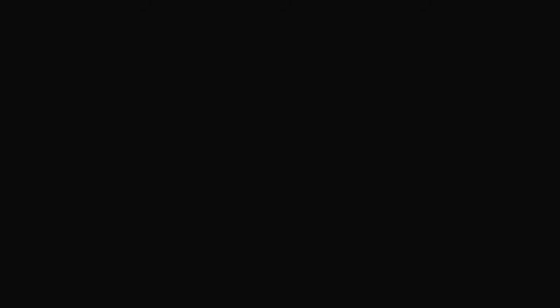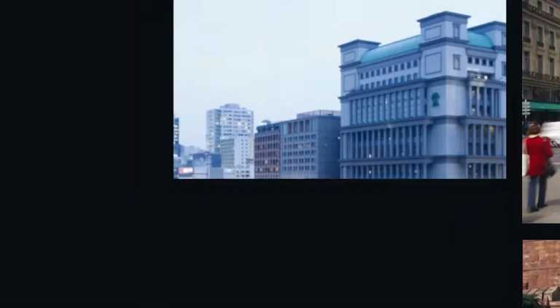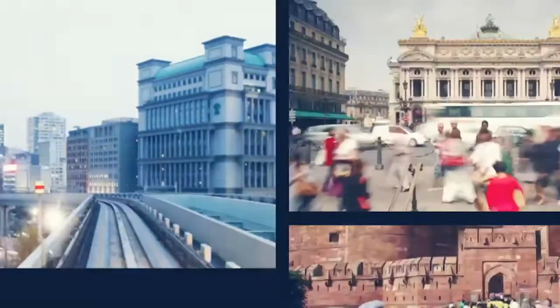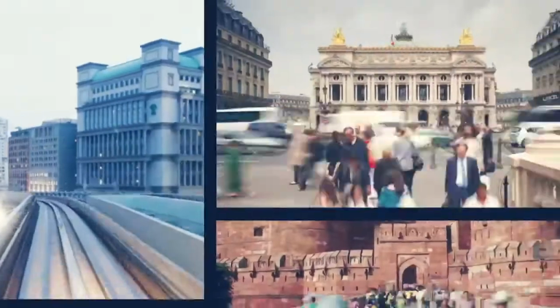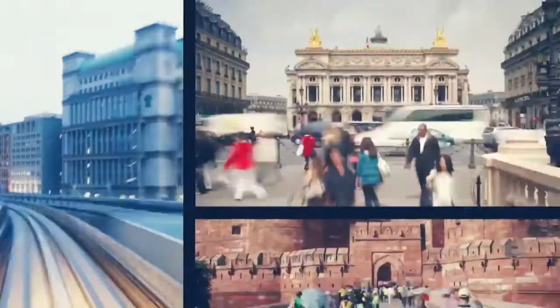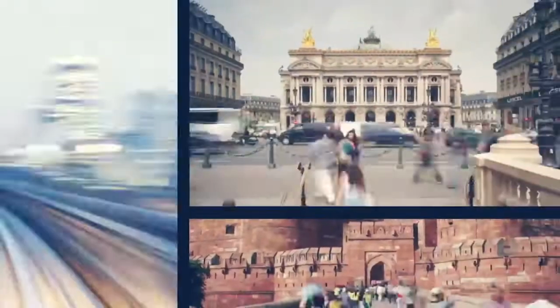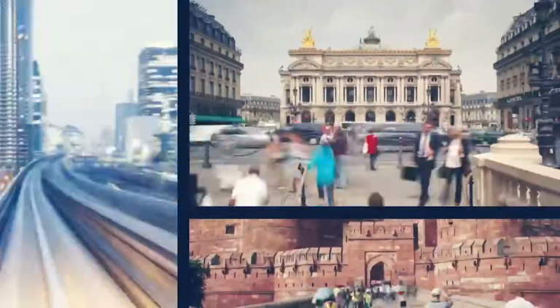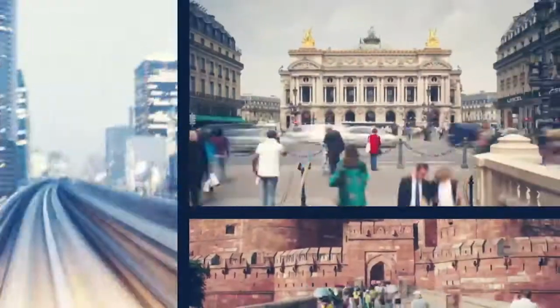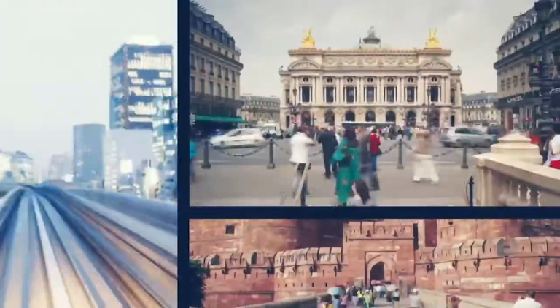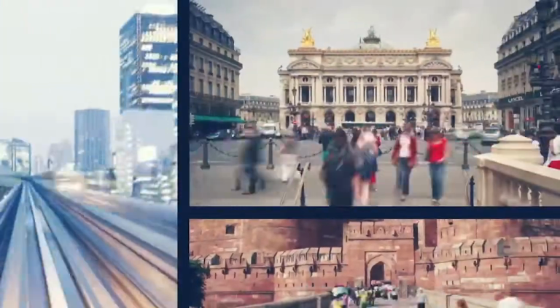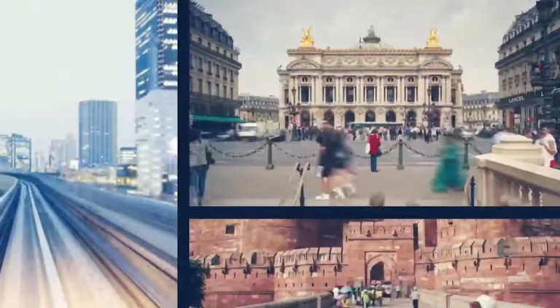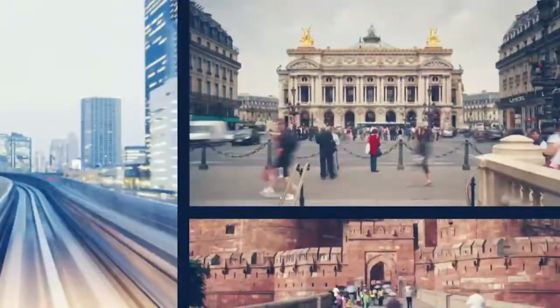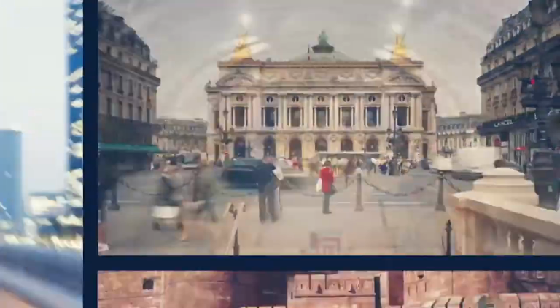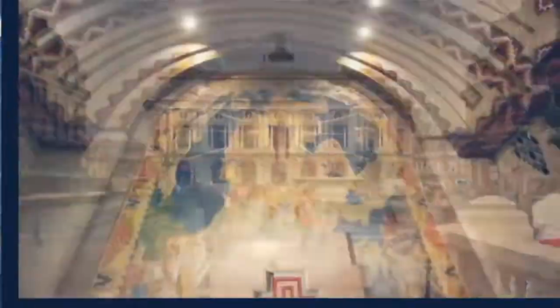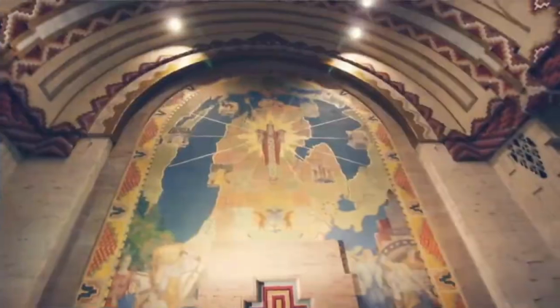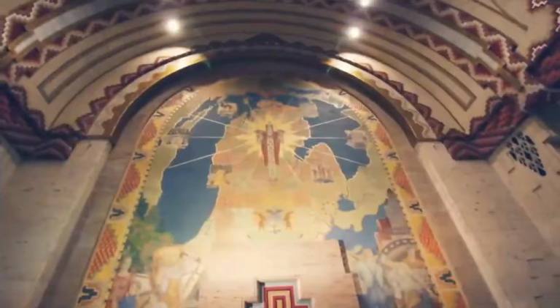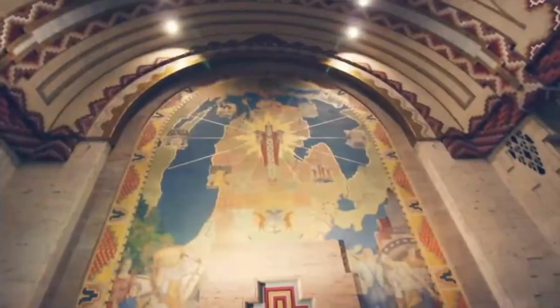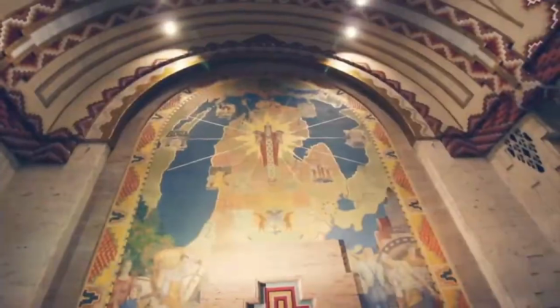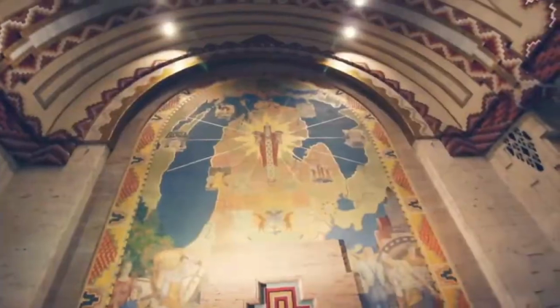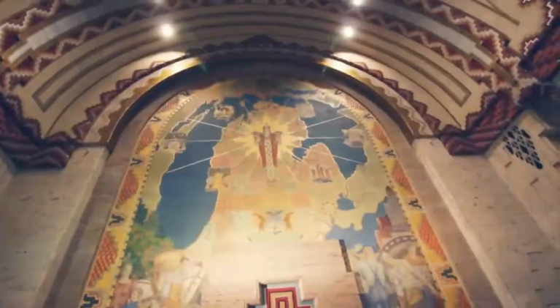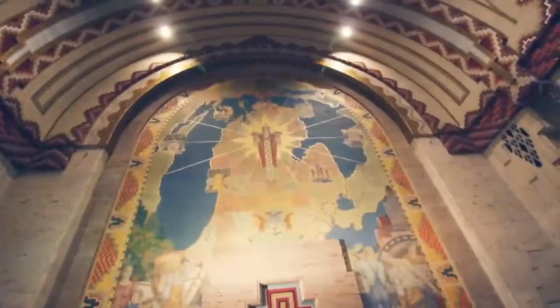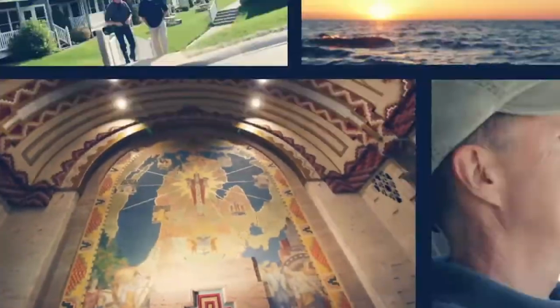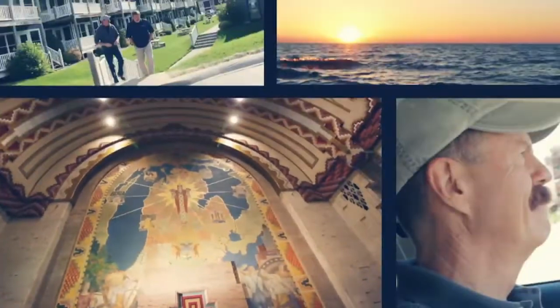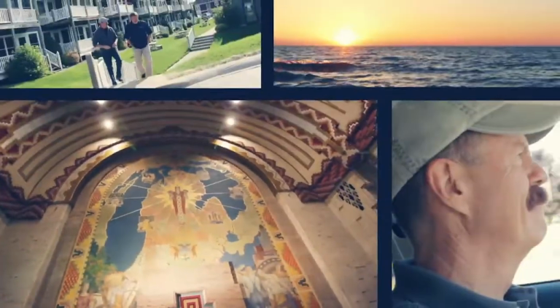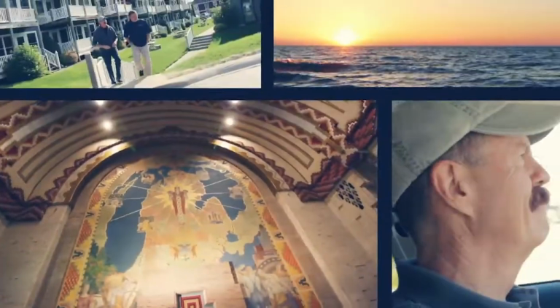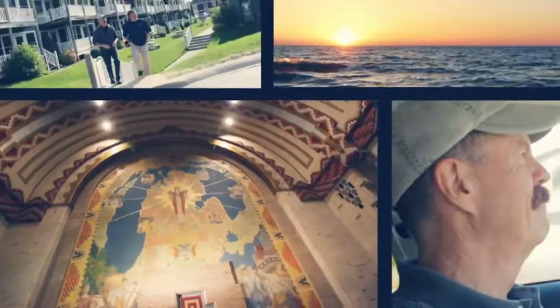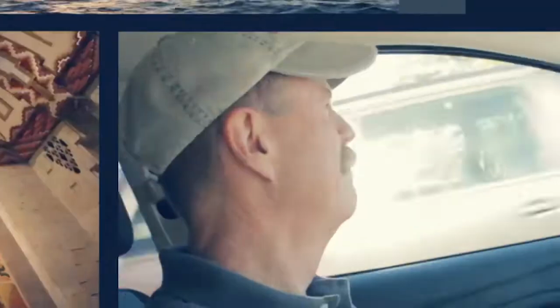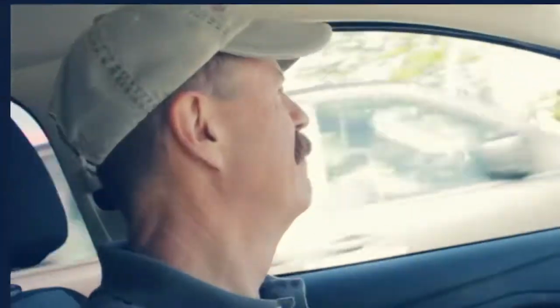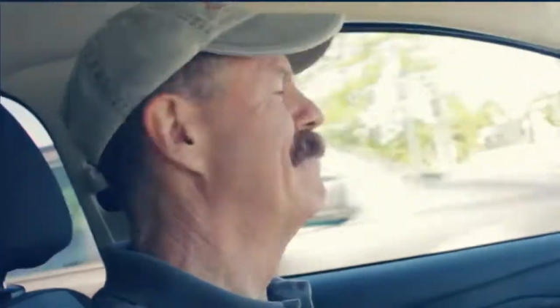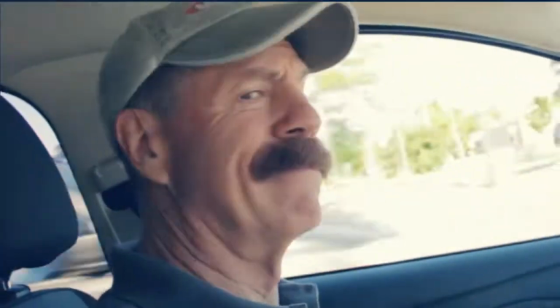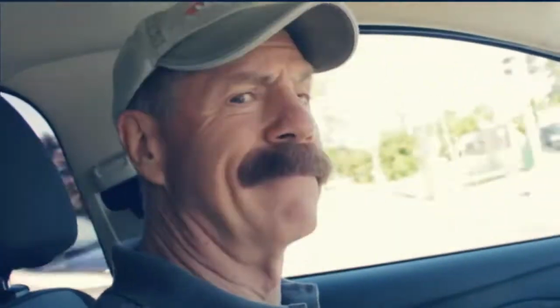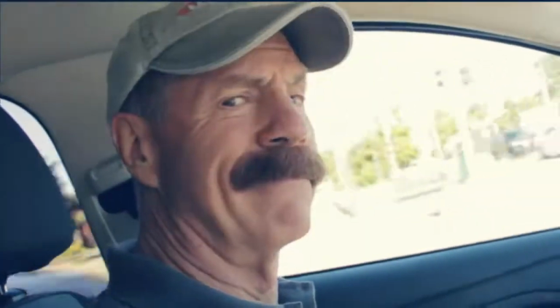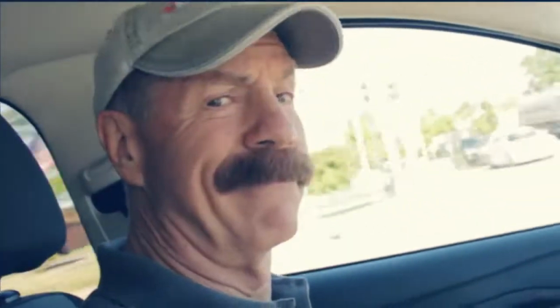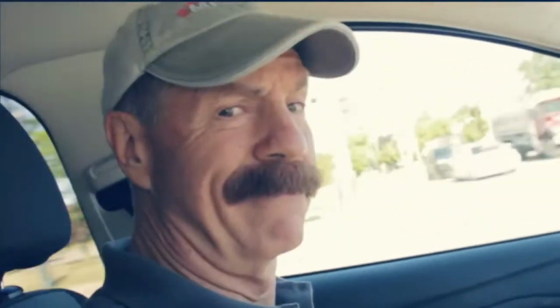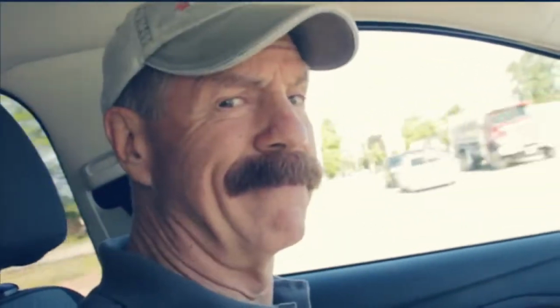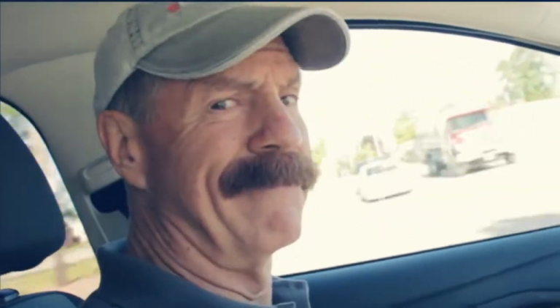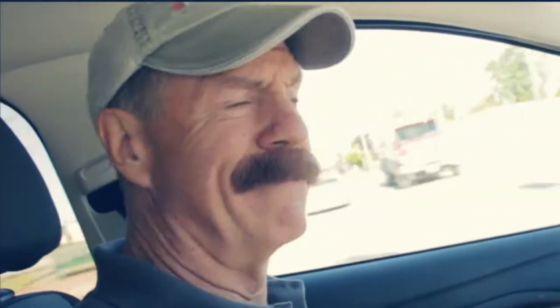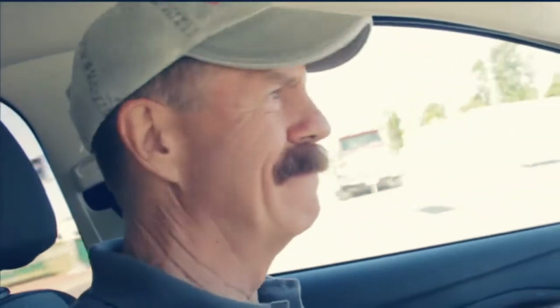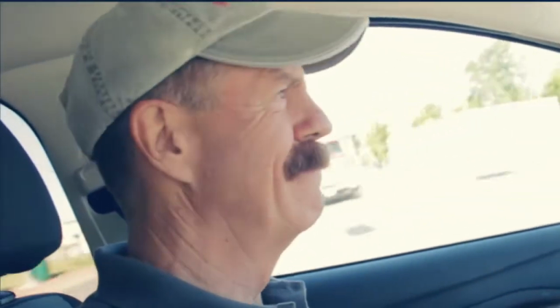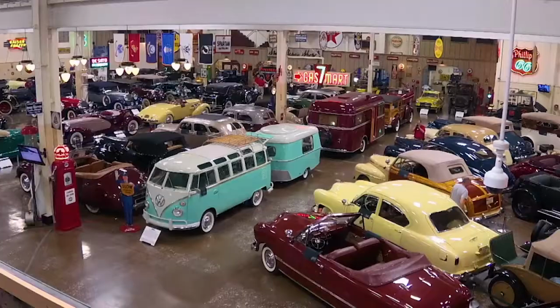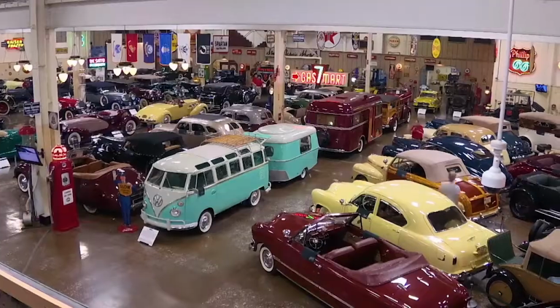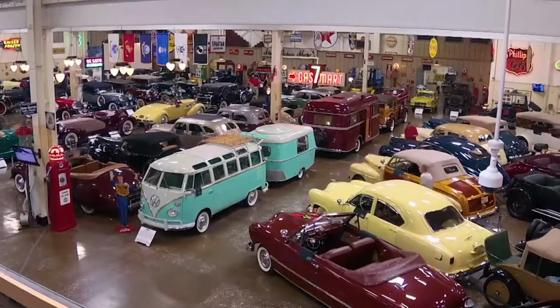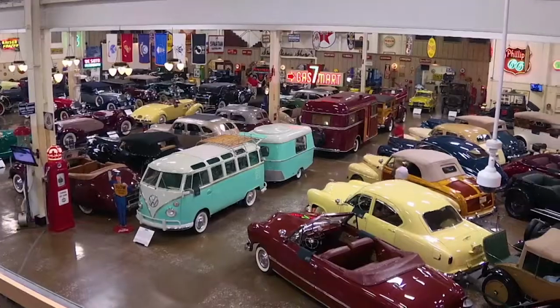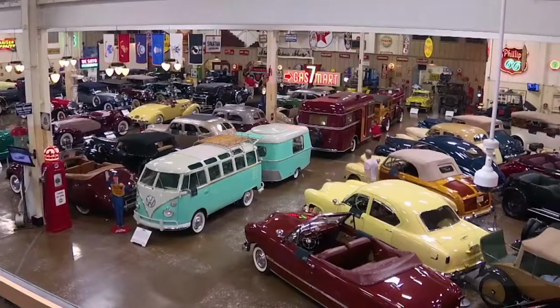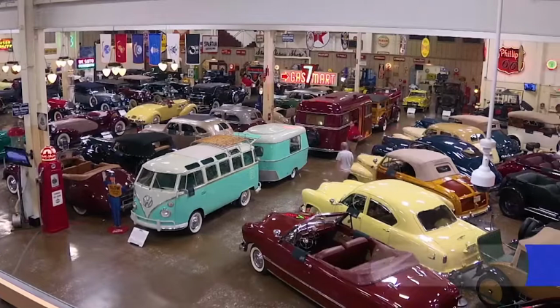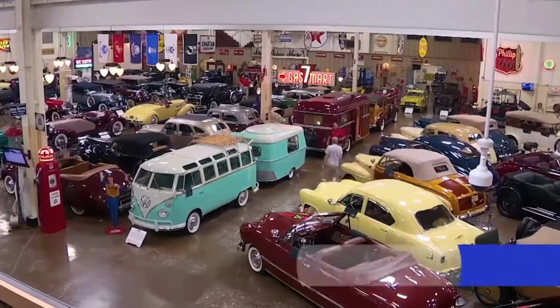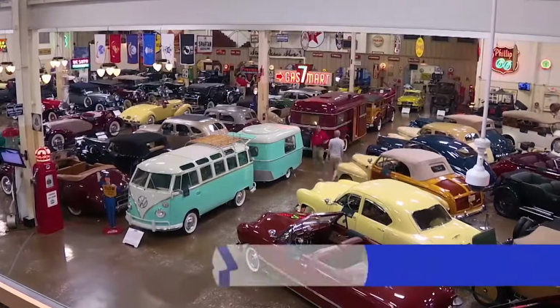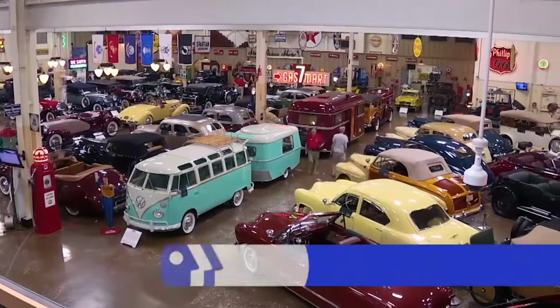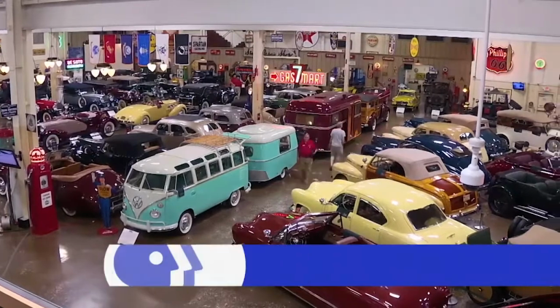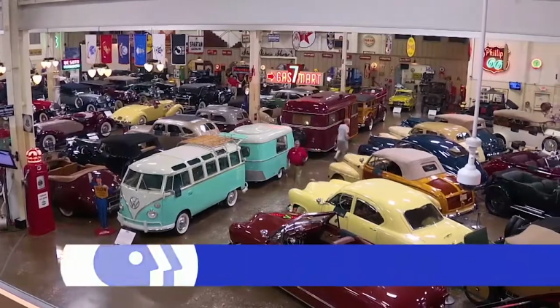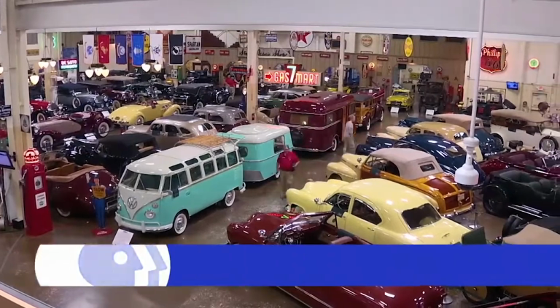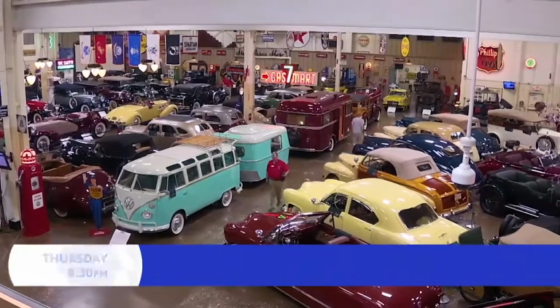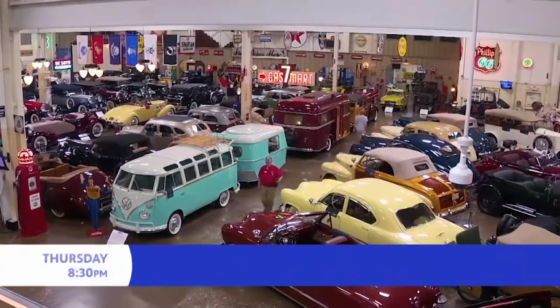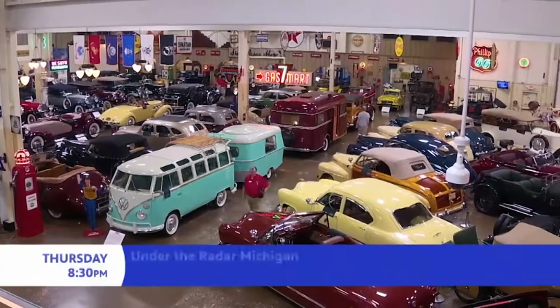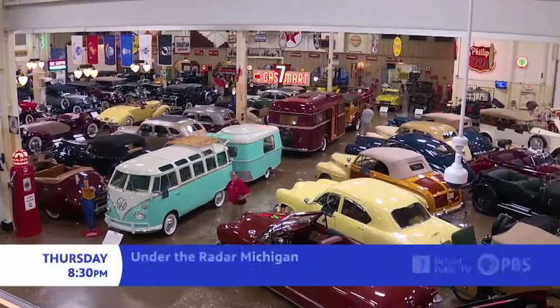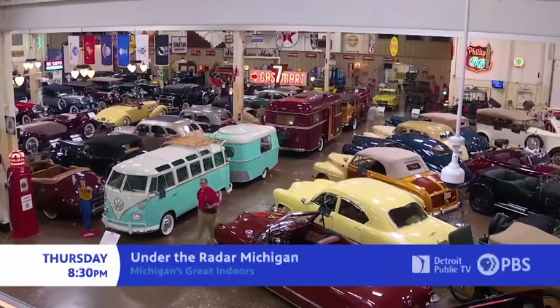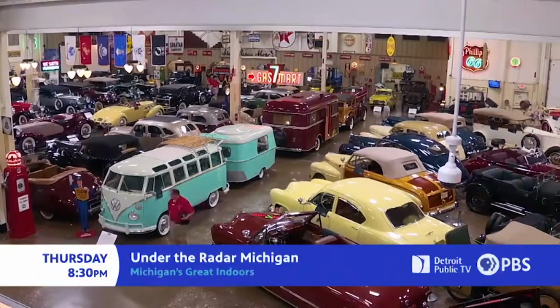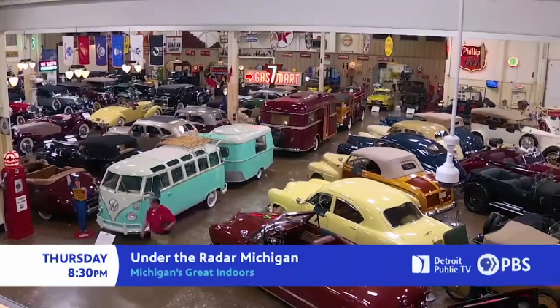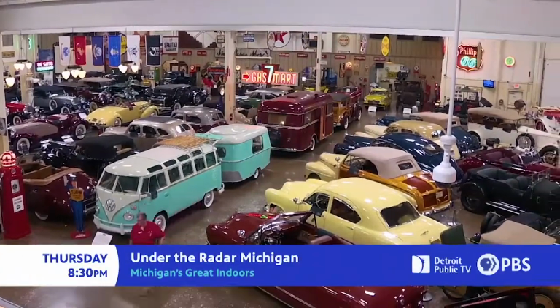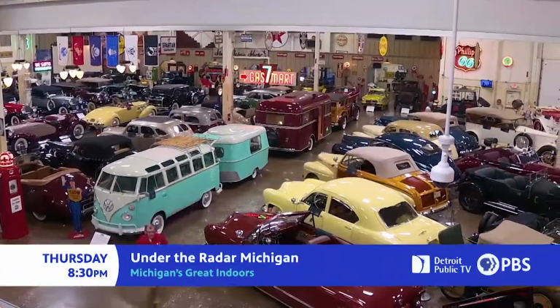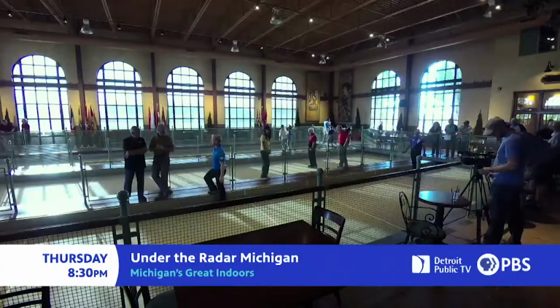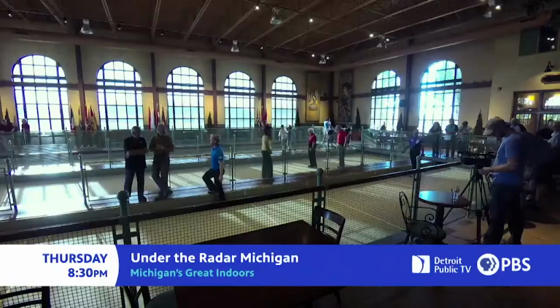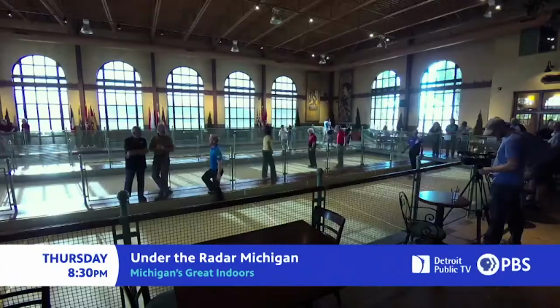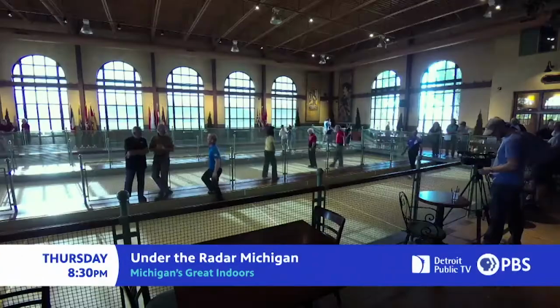I've been around the world, but there's one place I keep coming back to. On this UTR, we head inside to explore Michigan's great indoors.